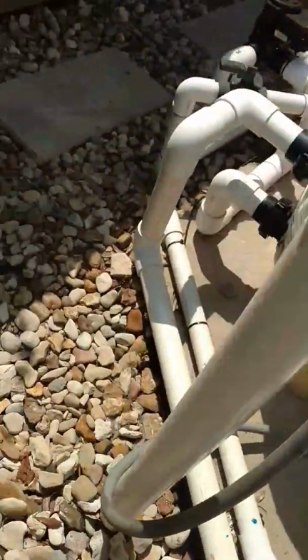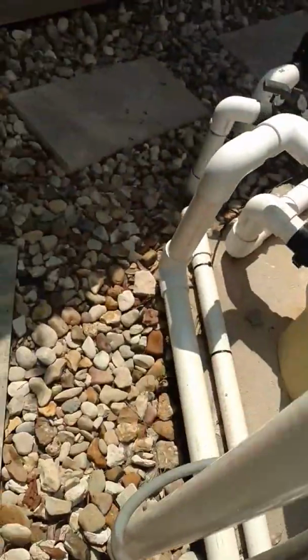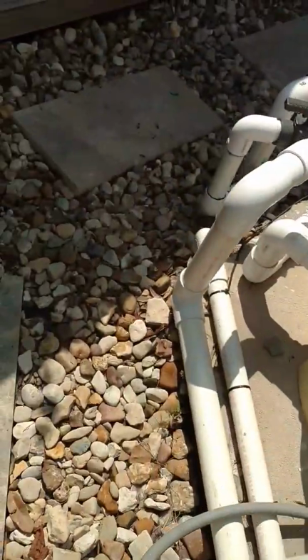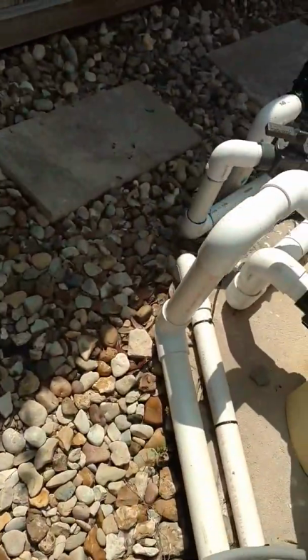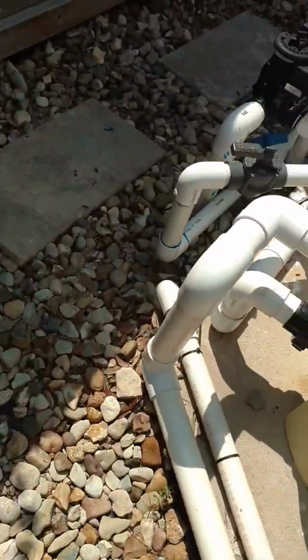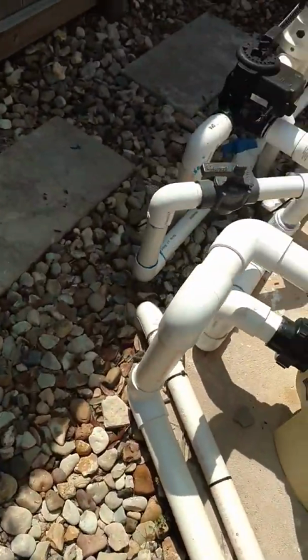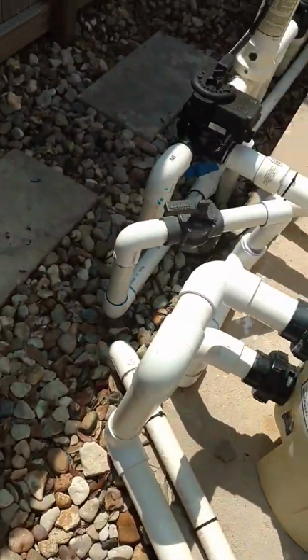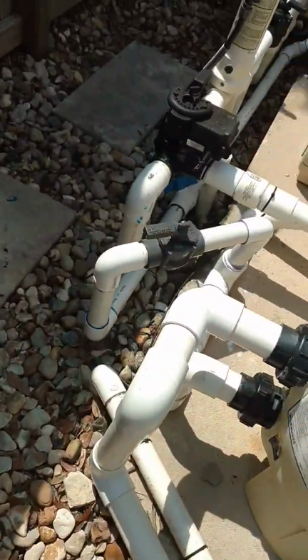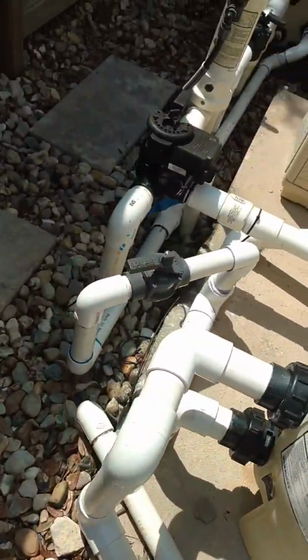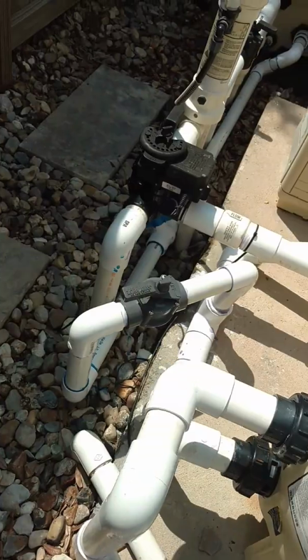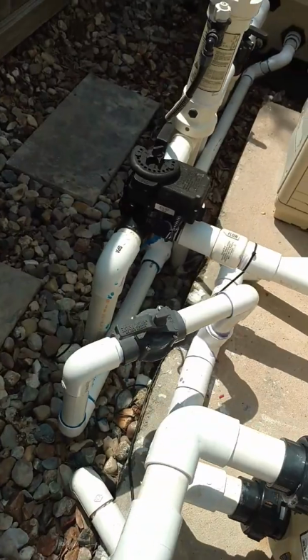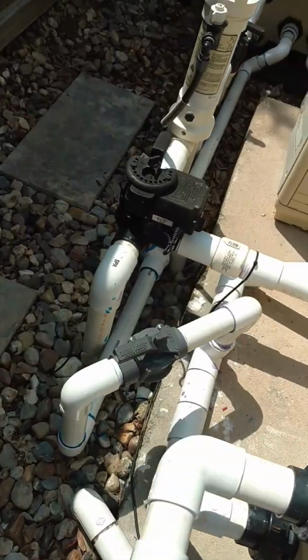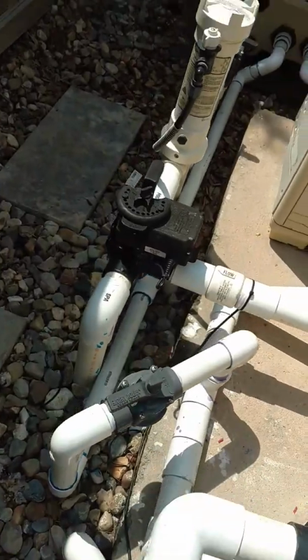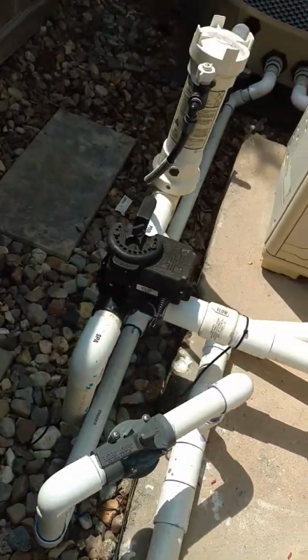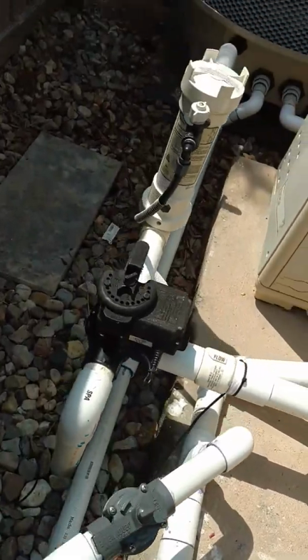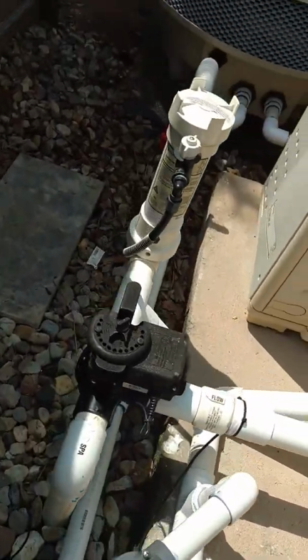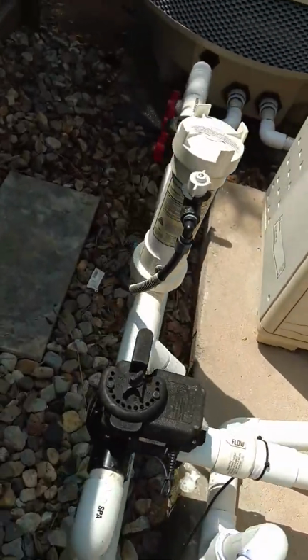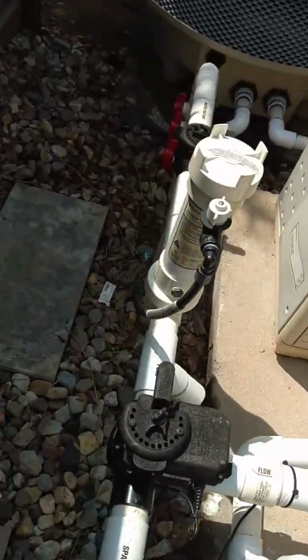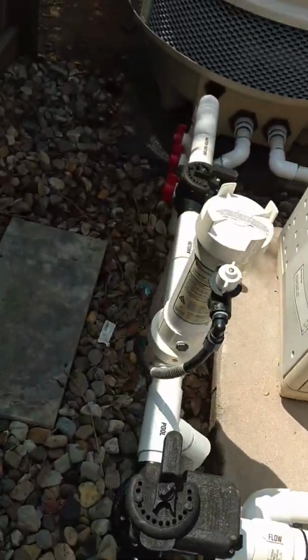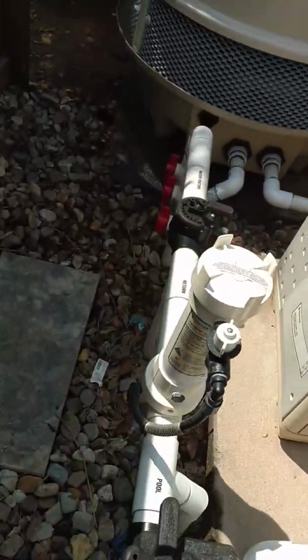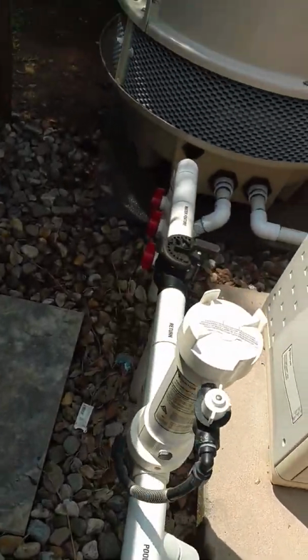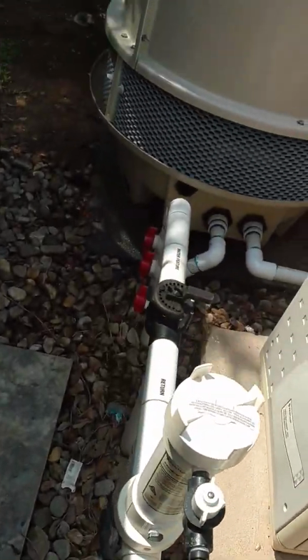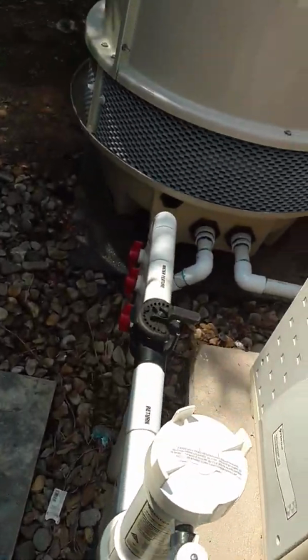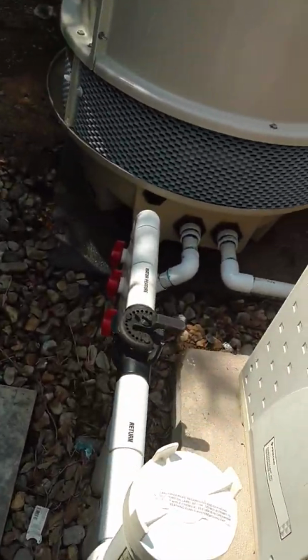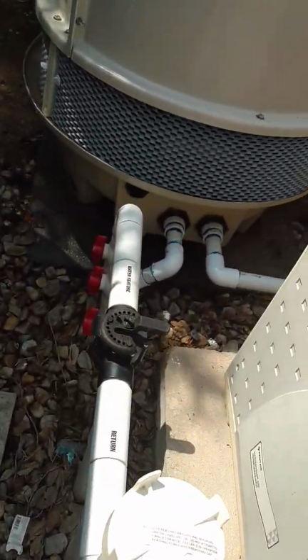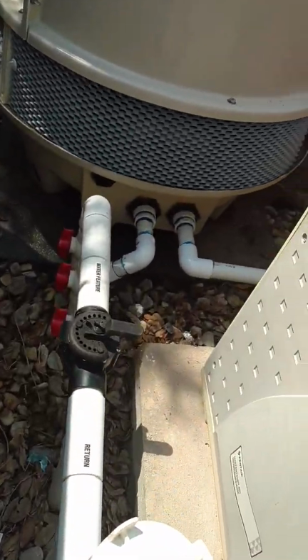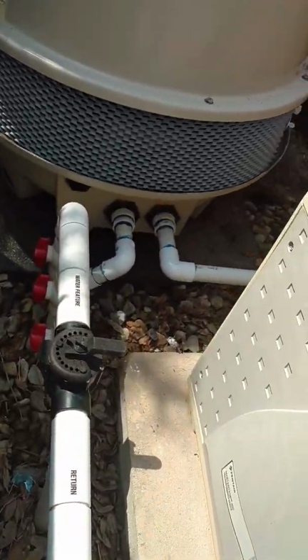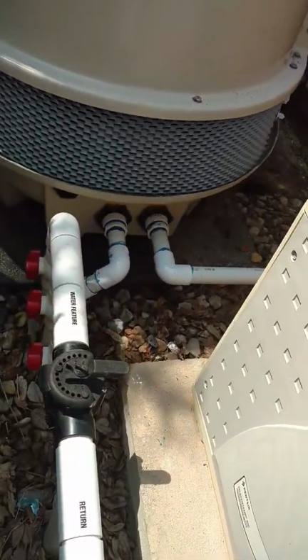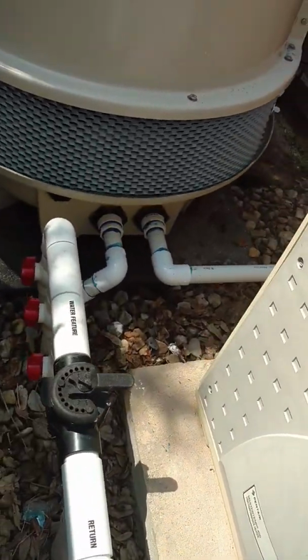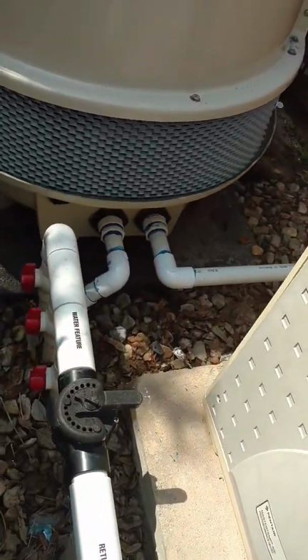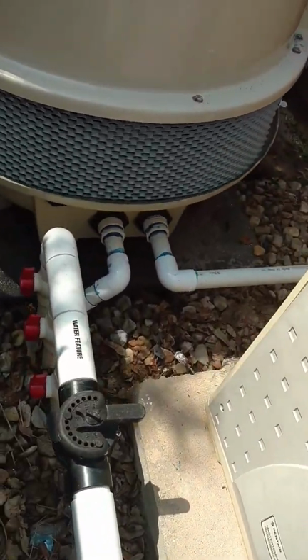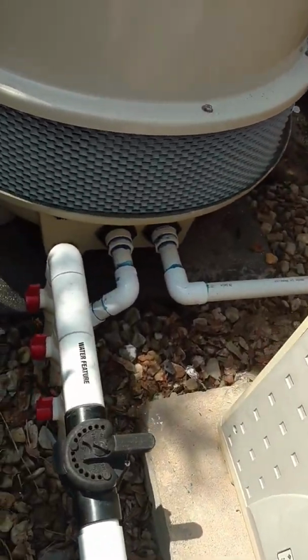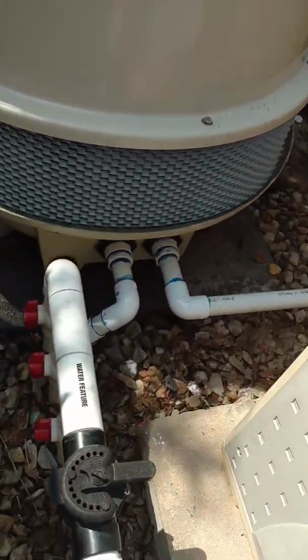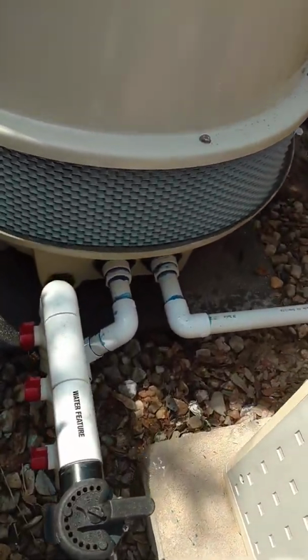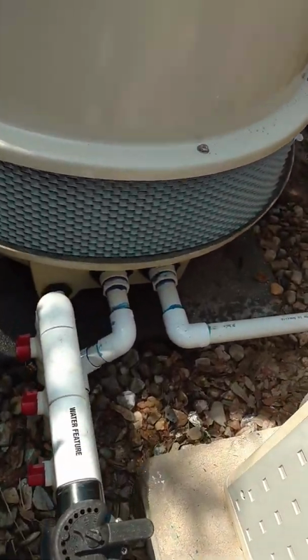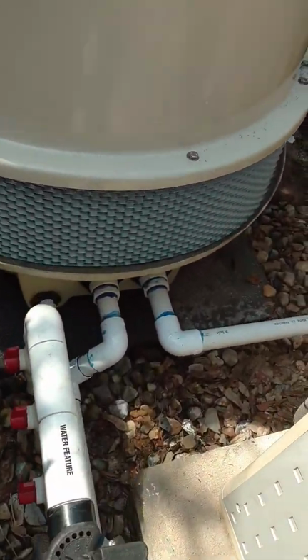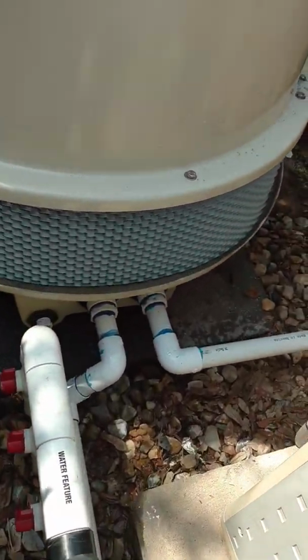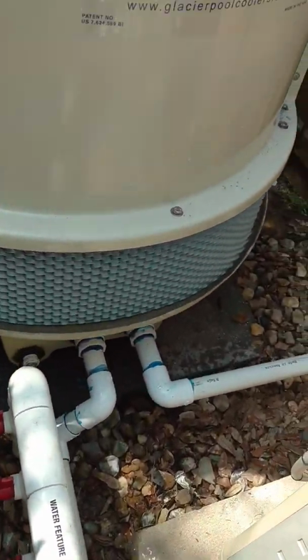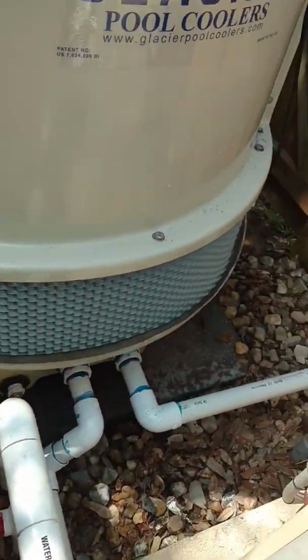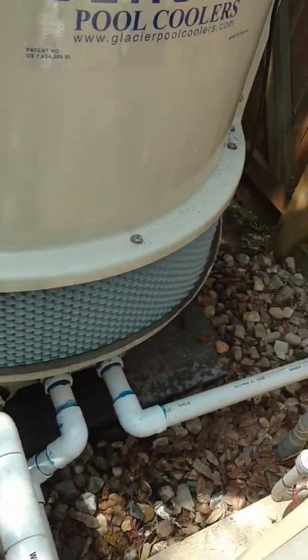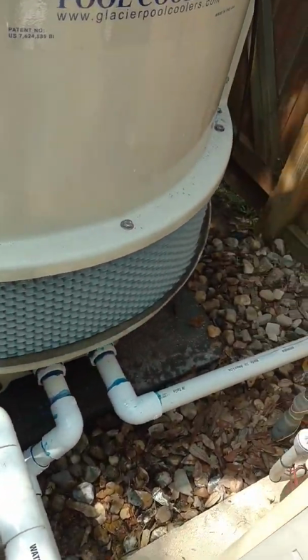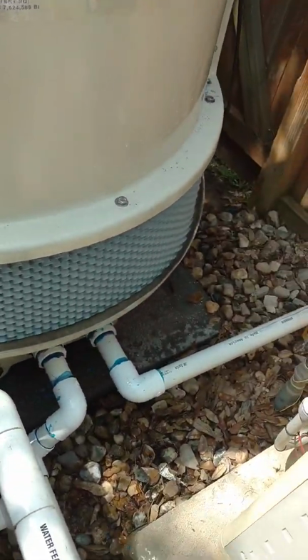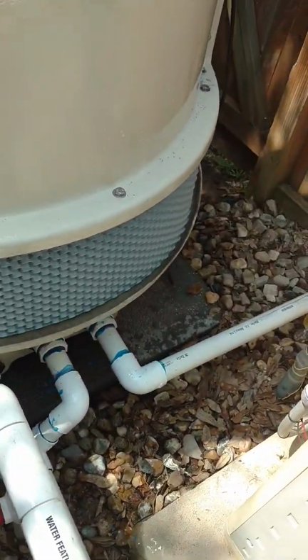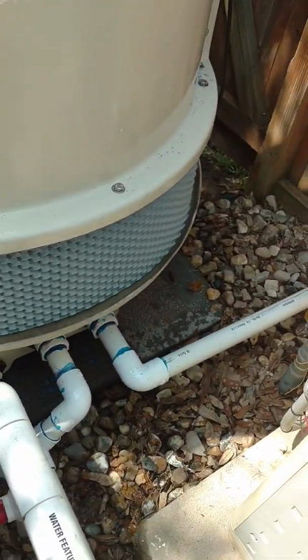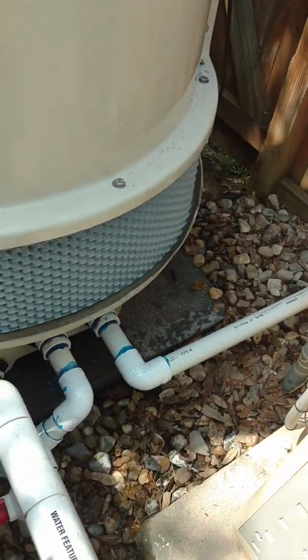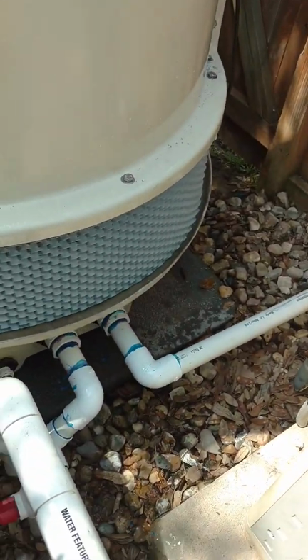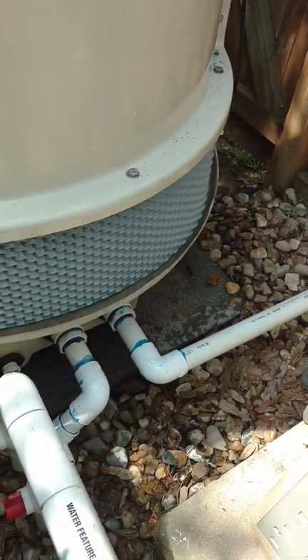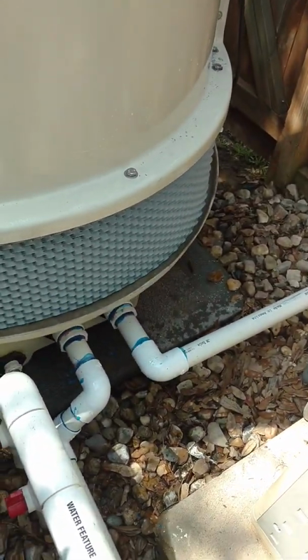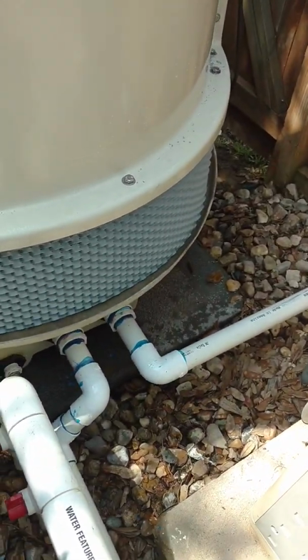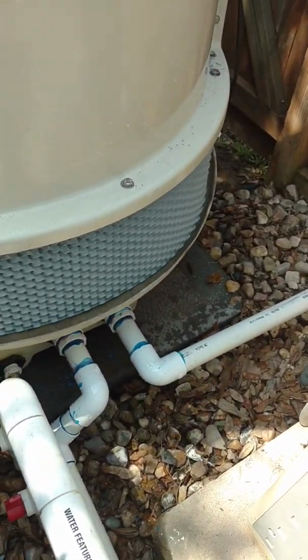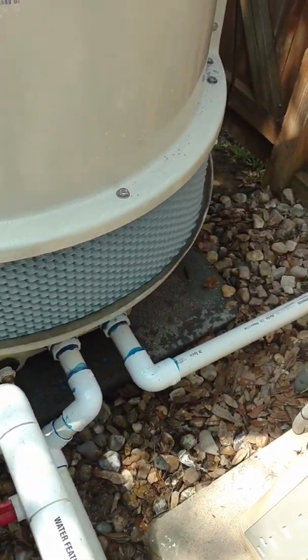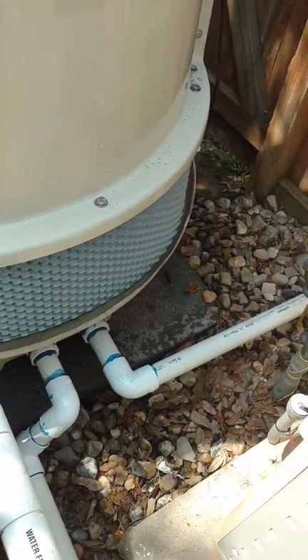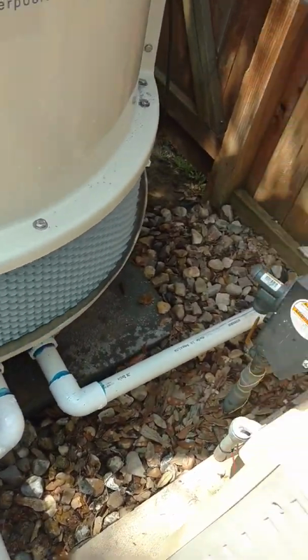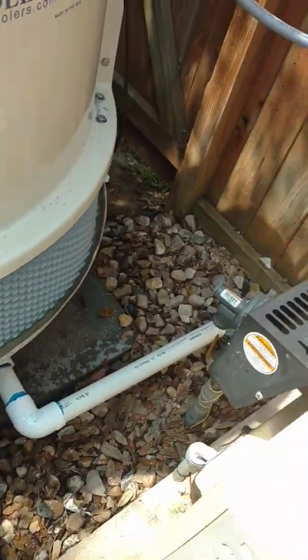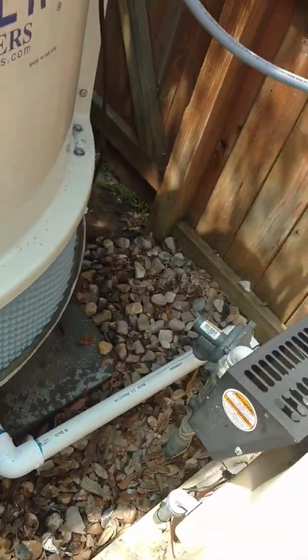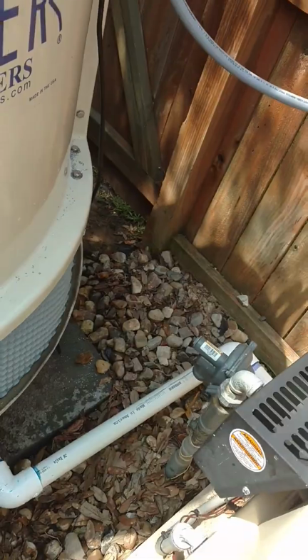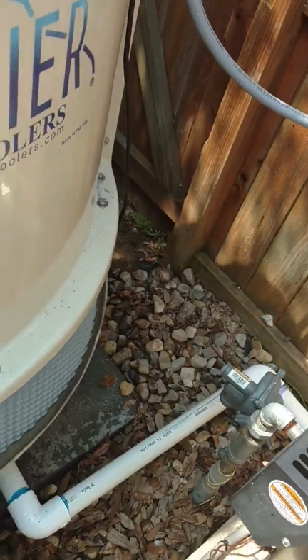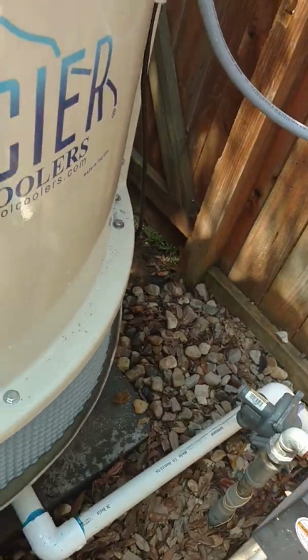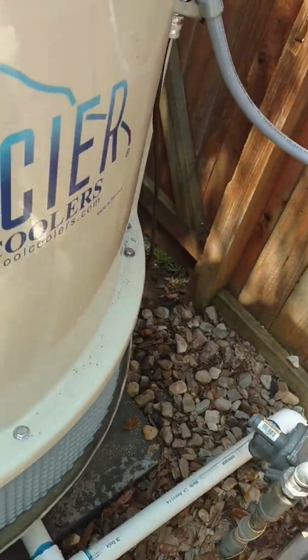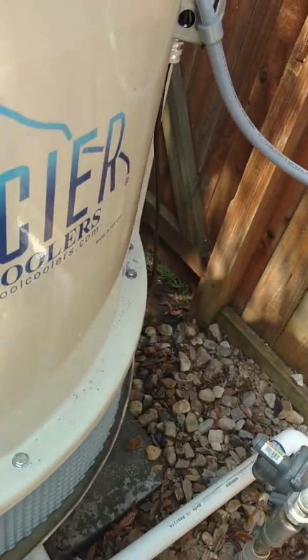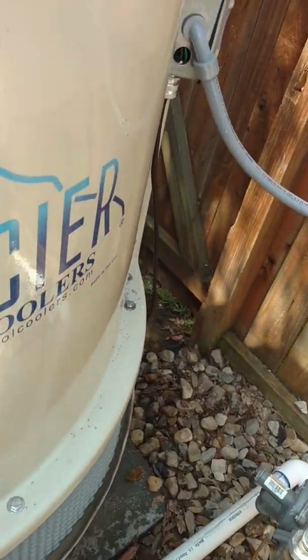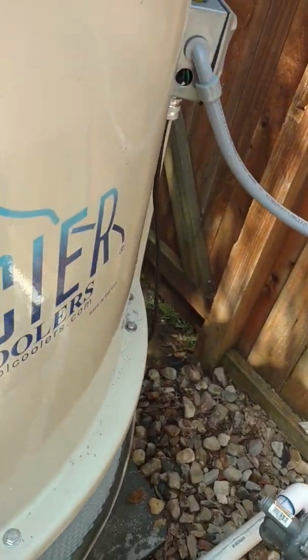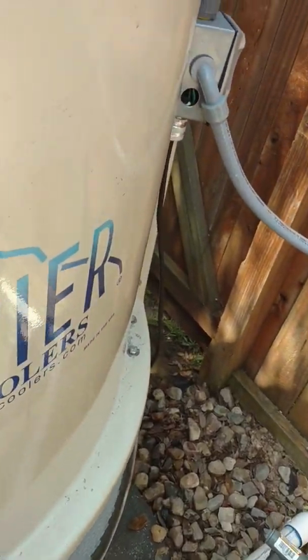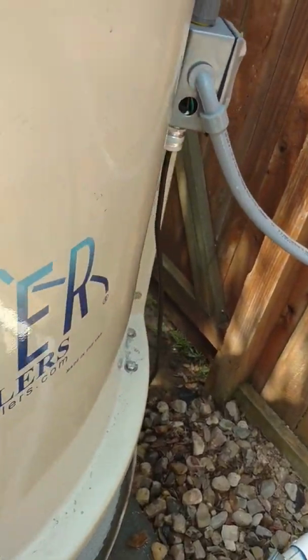If it gets really bad, it means it's sucking in air through here. But that shouldn't happen unless something is wrong.